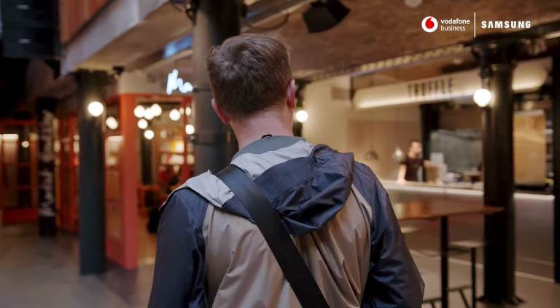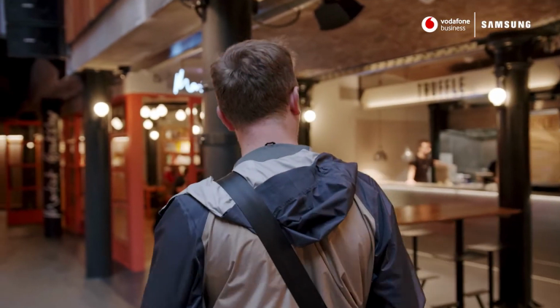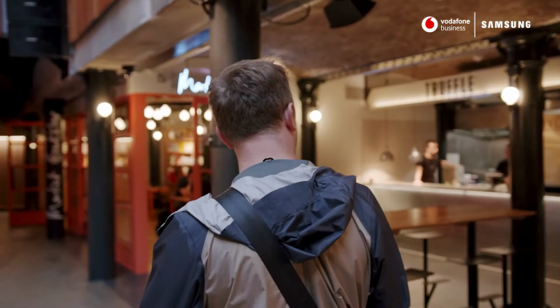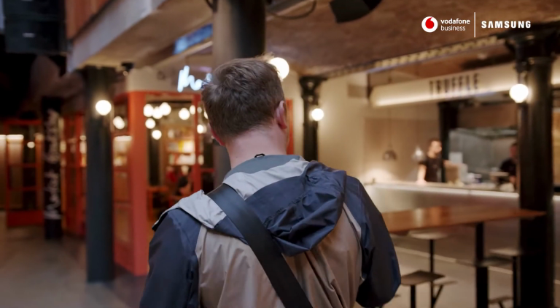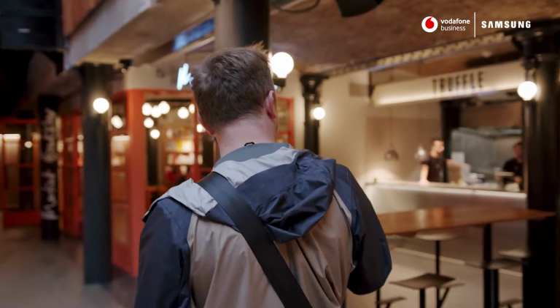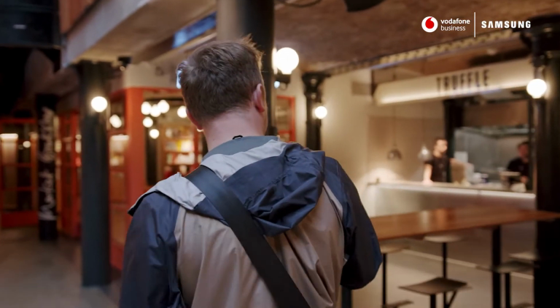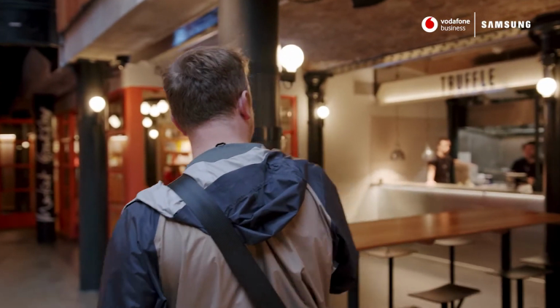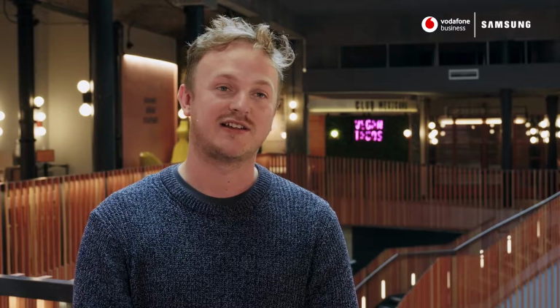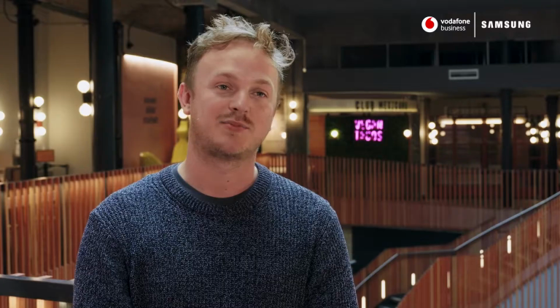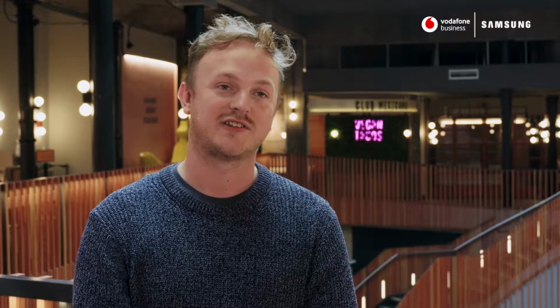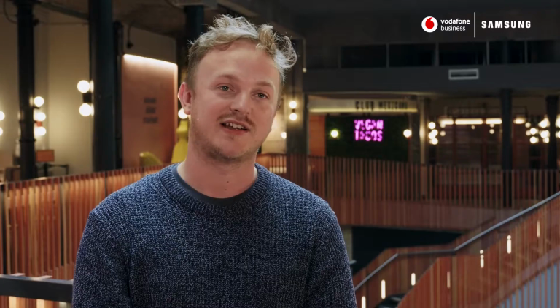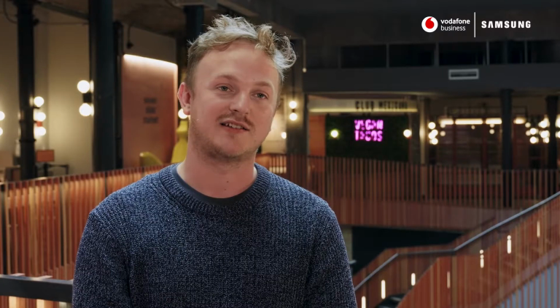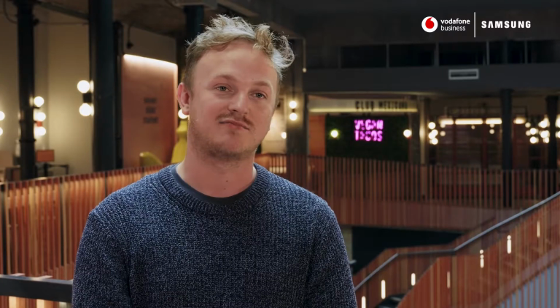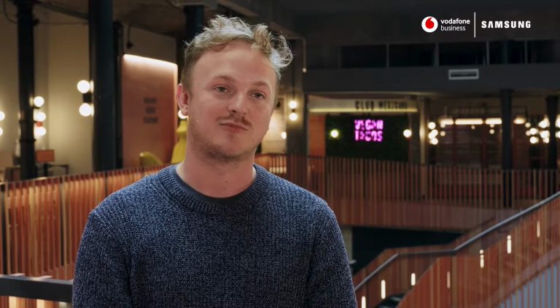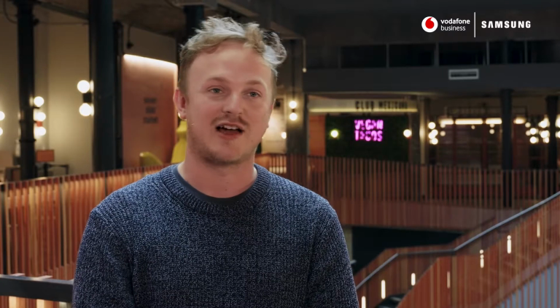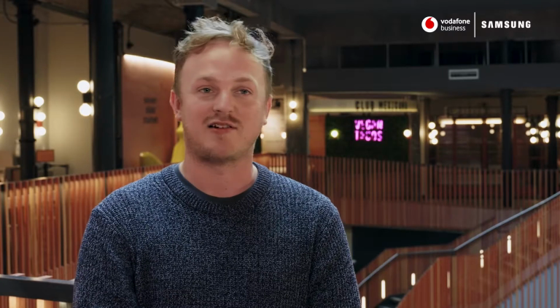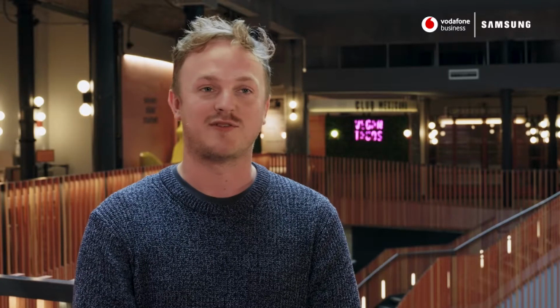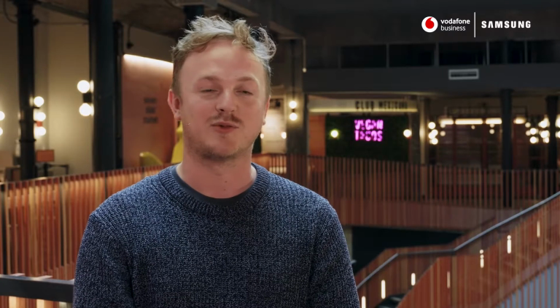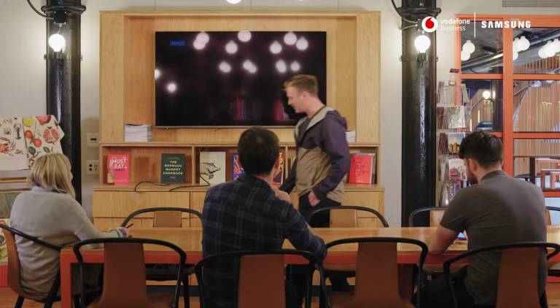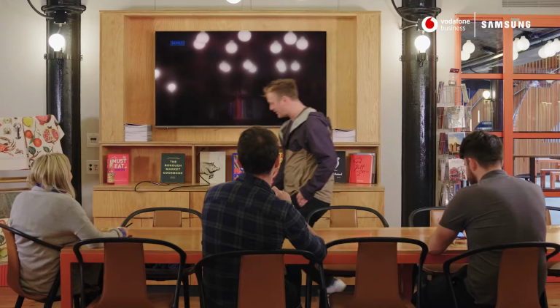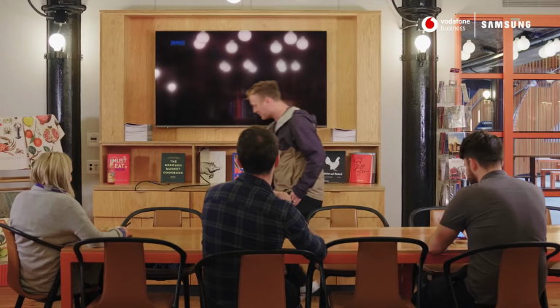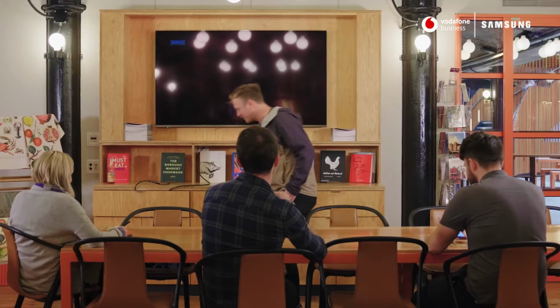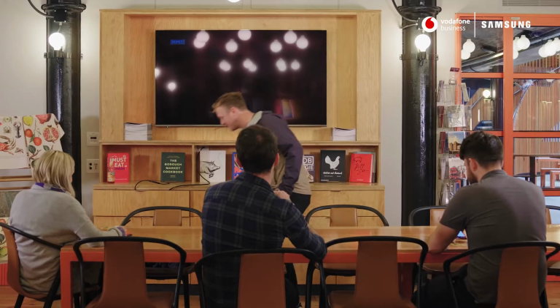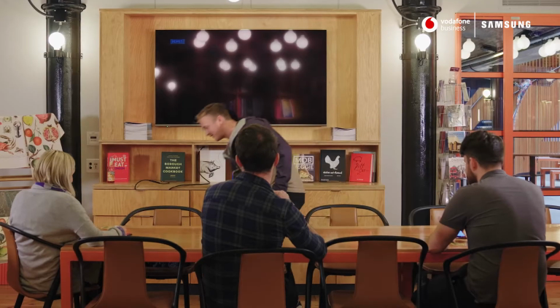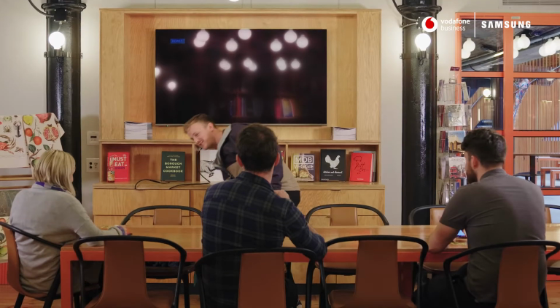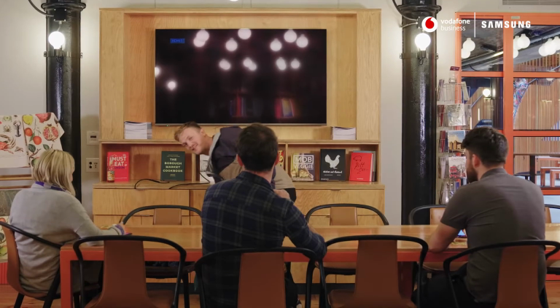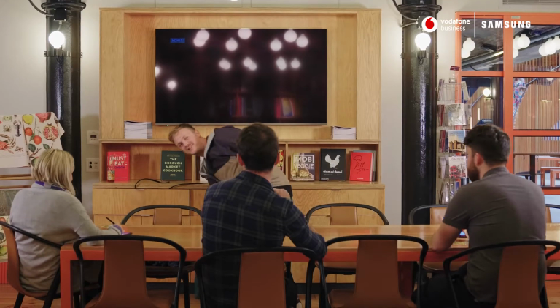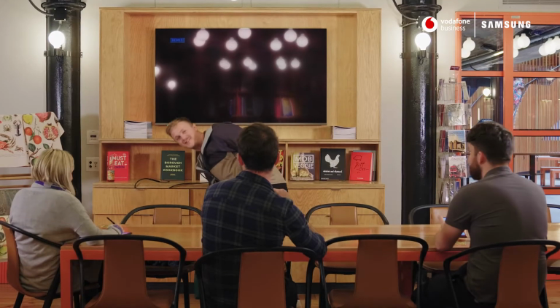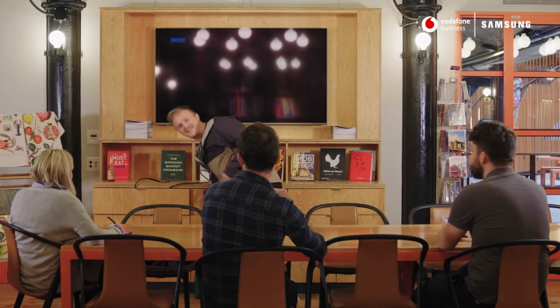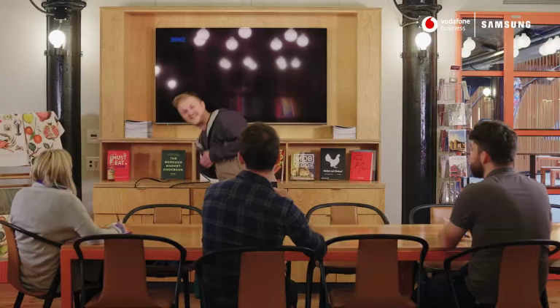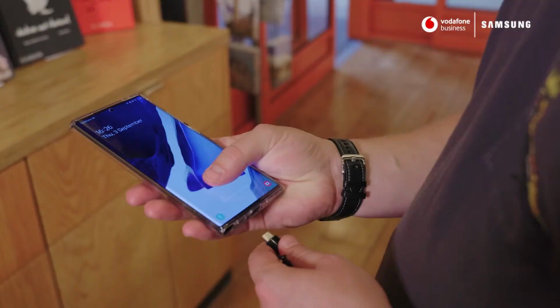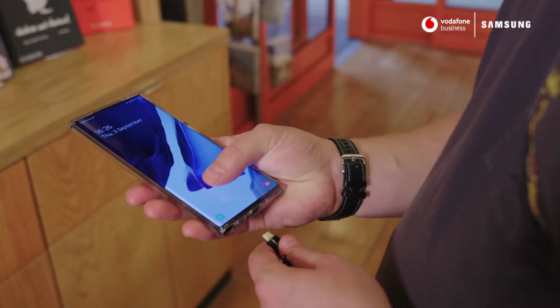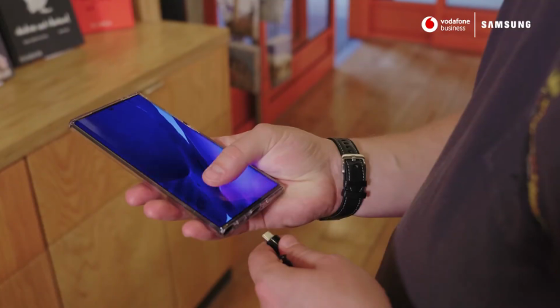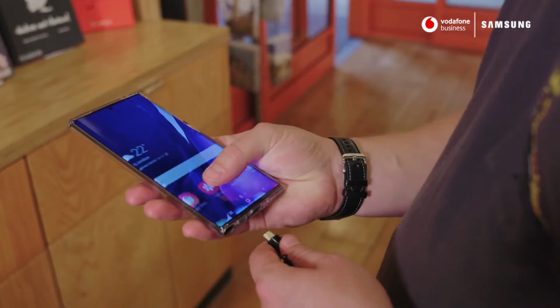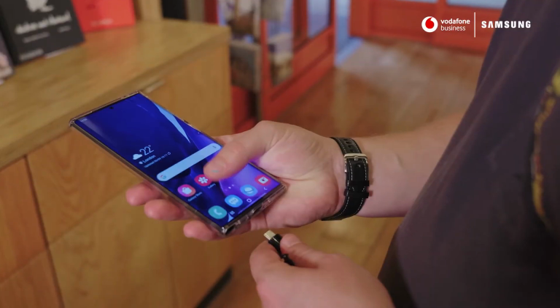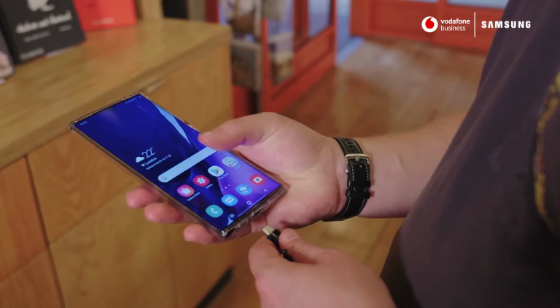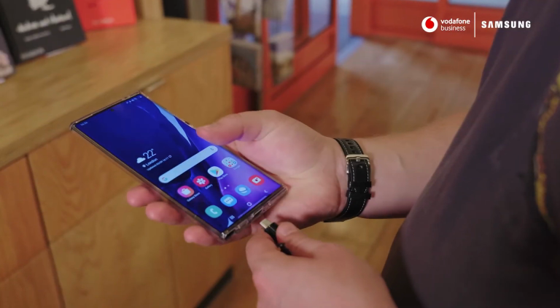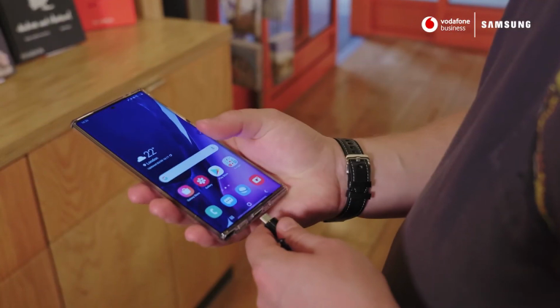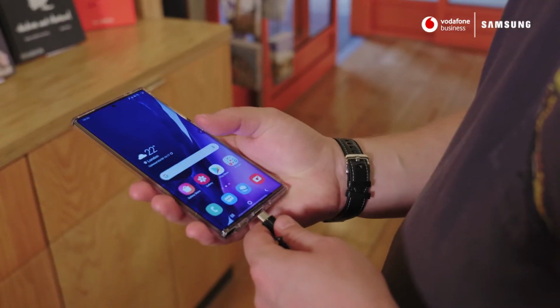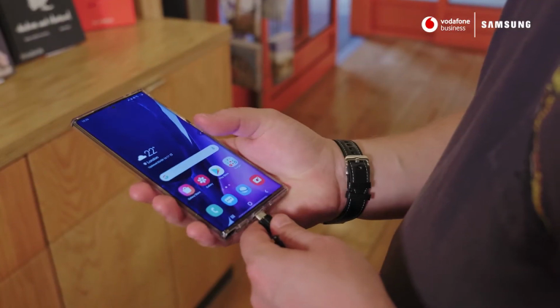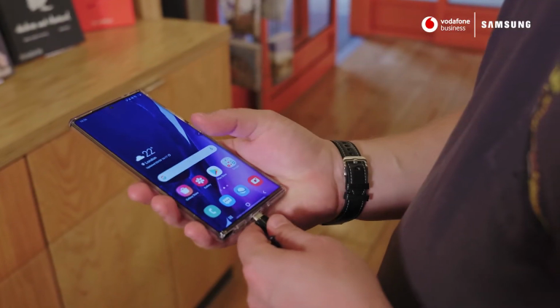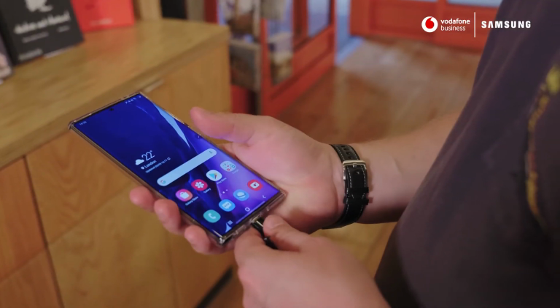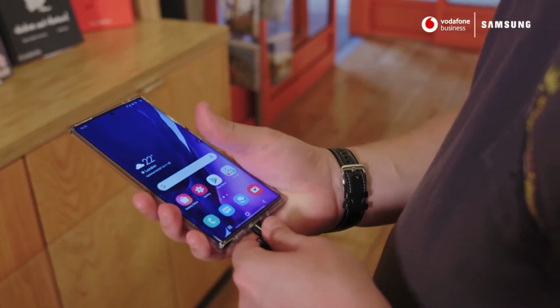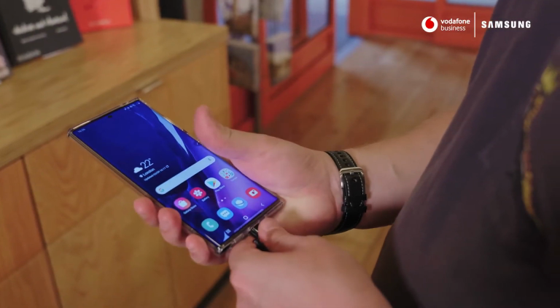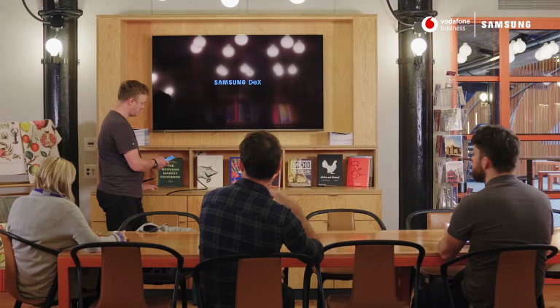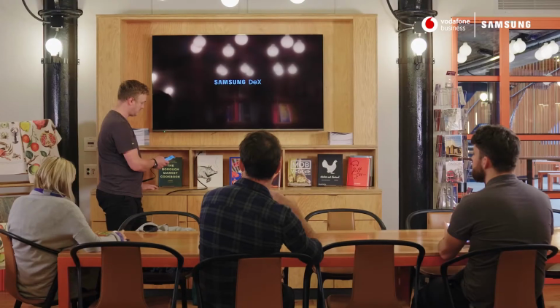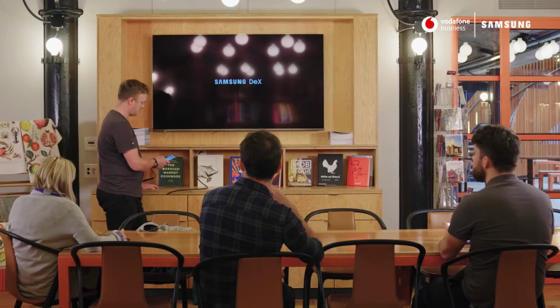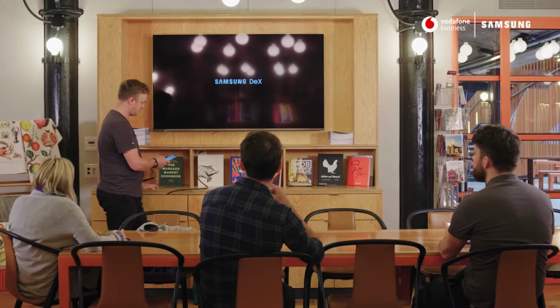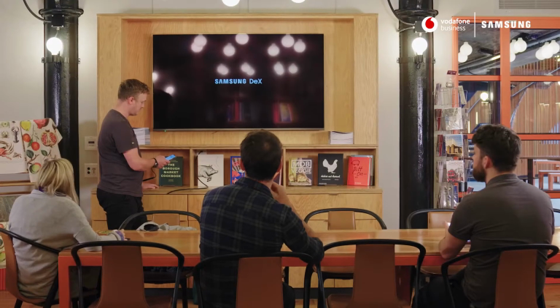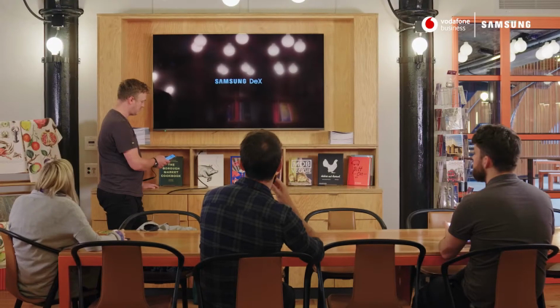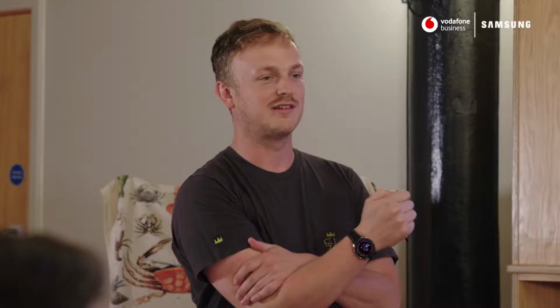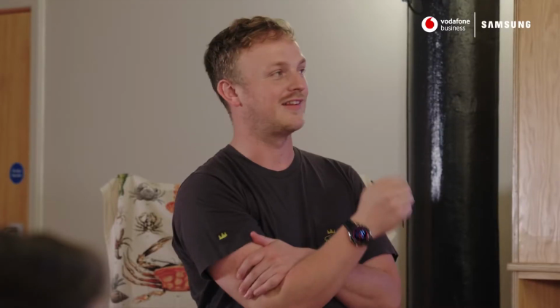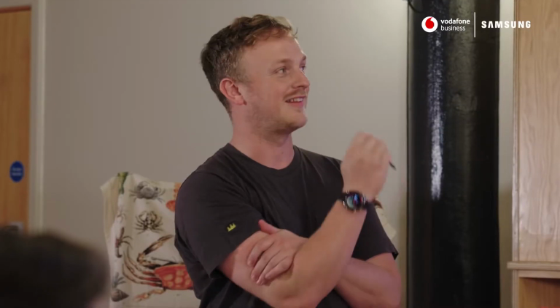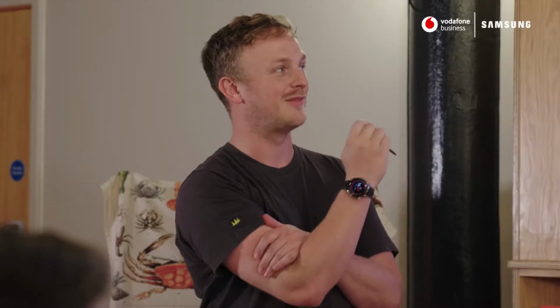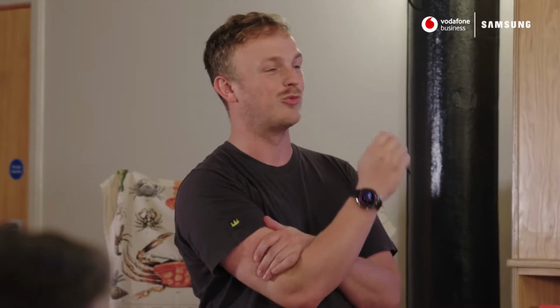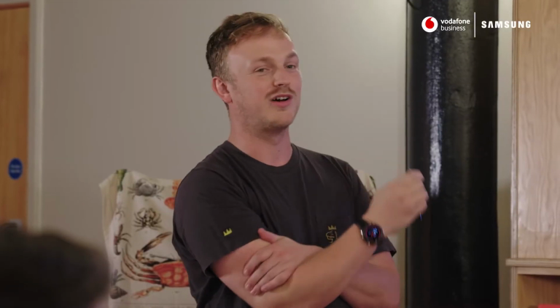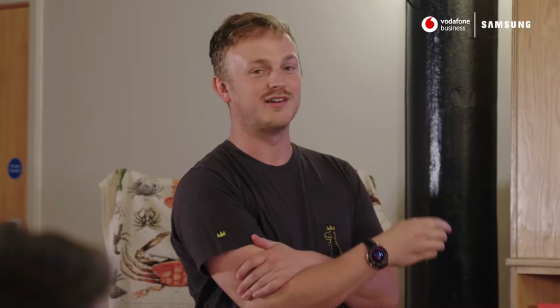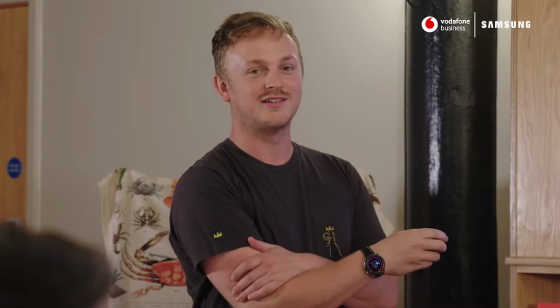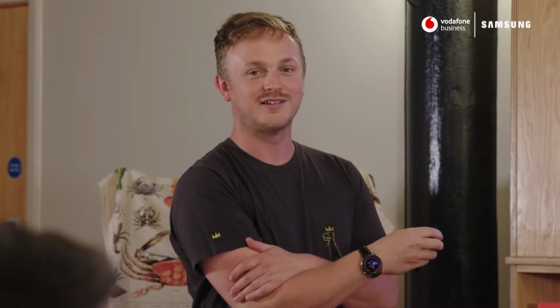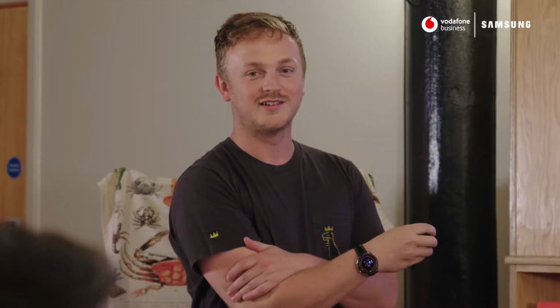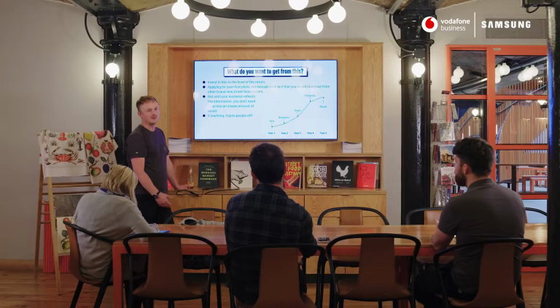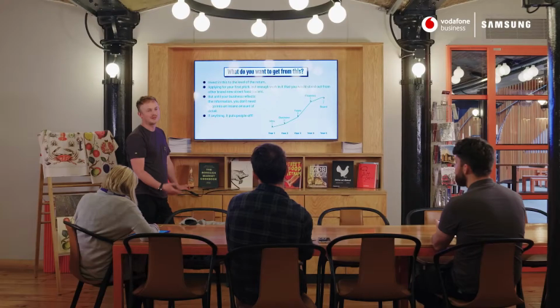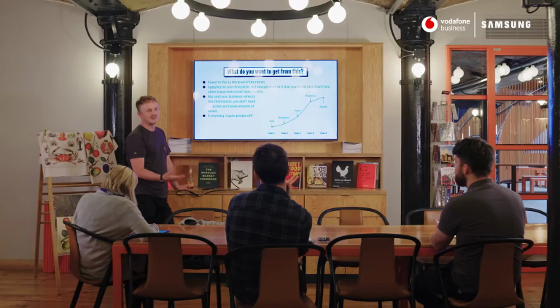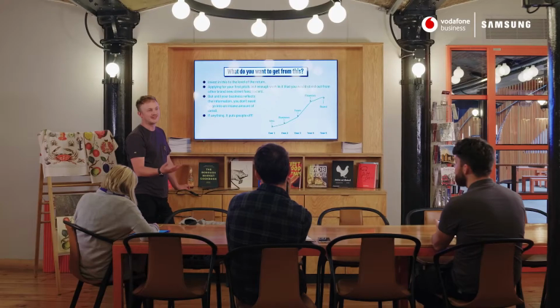I've got to be ready to present wherever, whenever, so Samsung DeX is really handy. It's like having a laptop in your pocket — you just plug in and you're good to go.